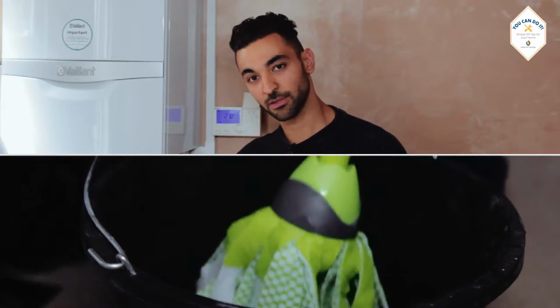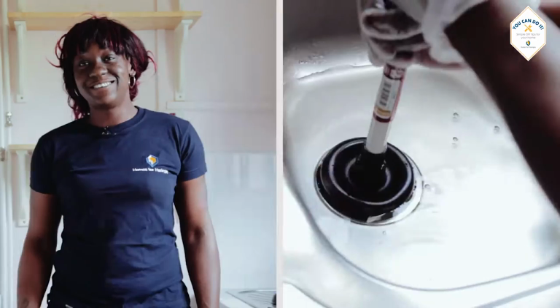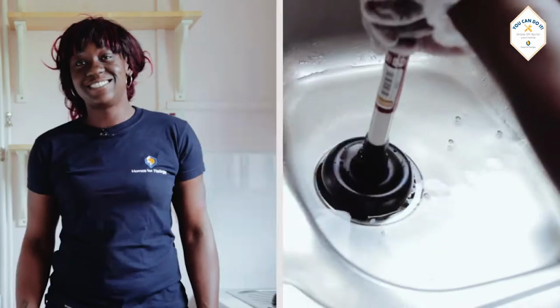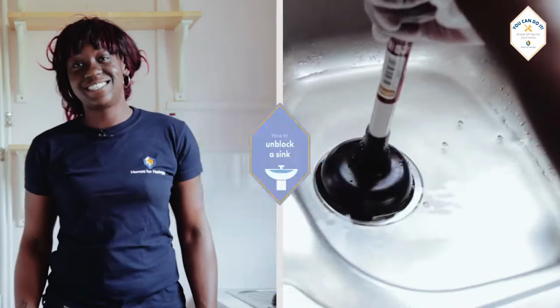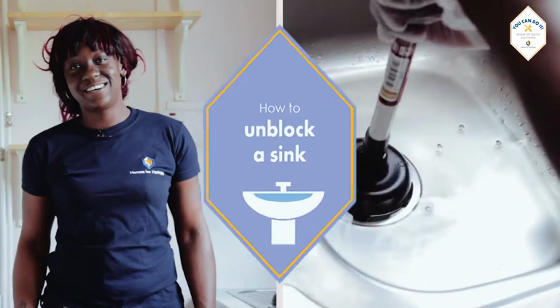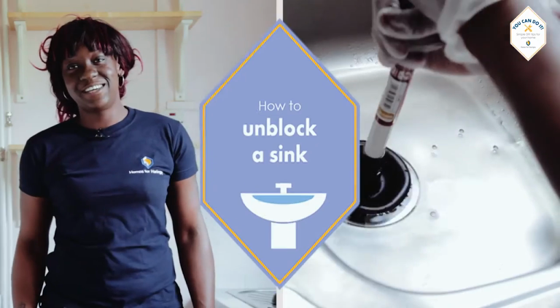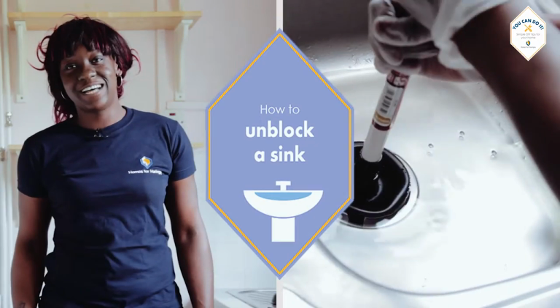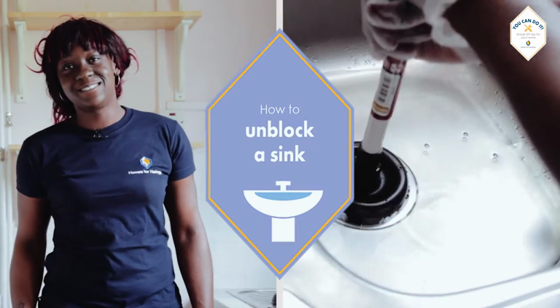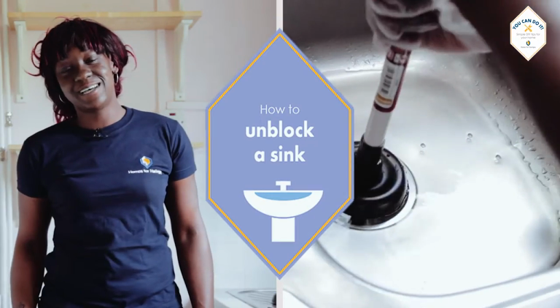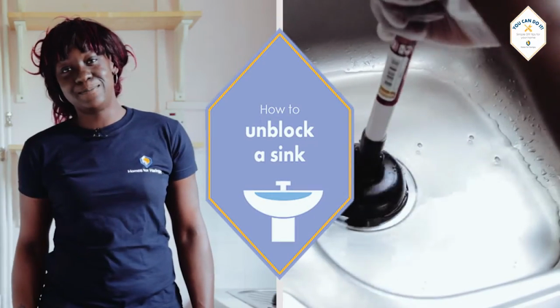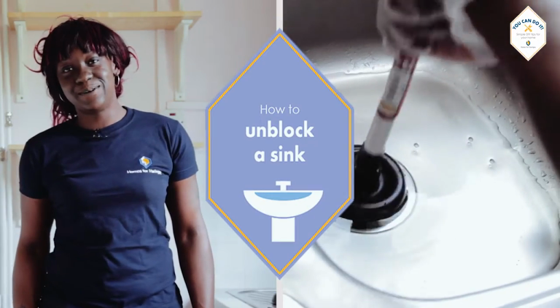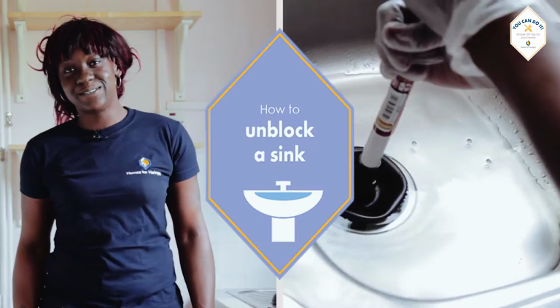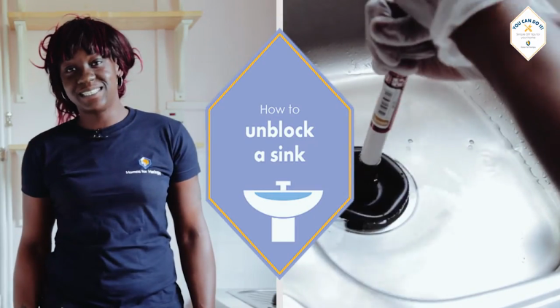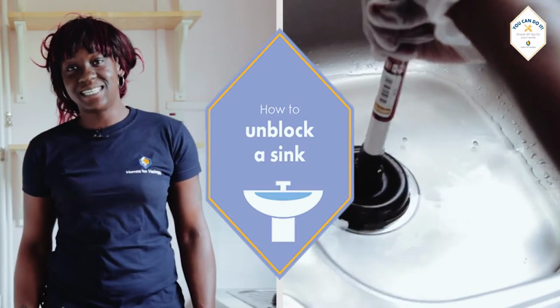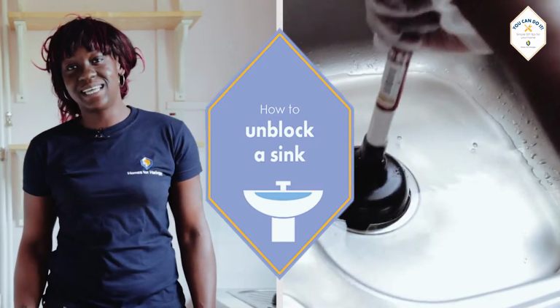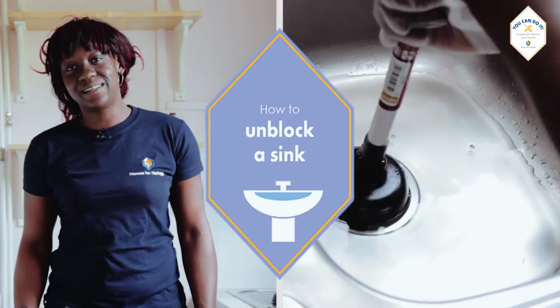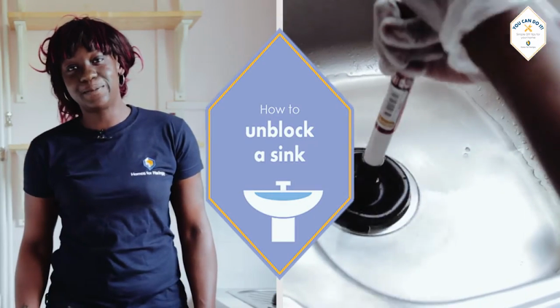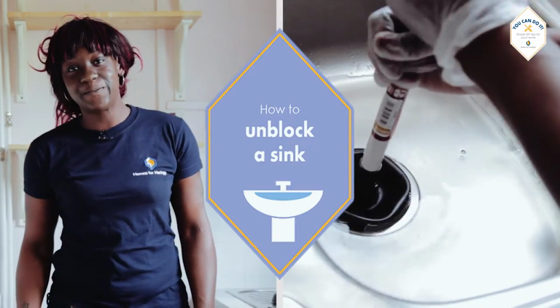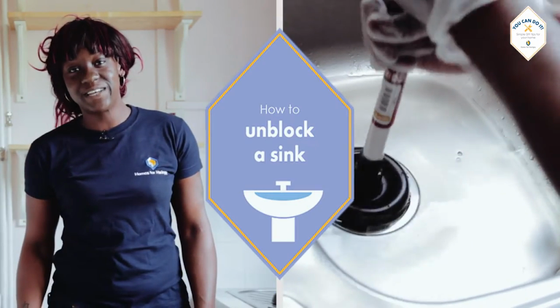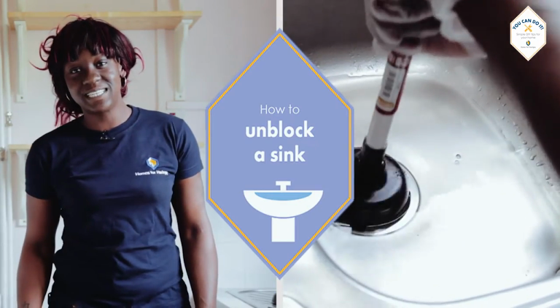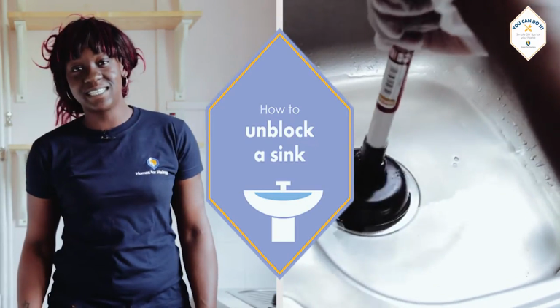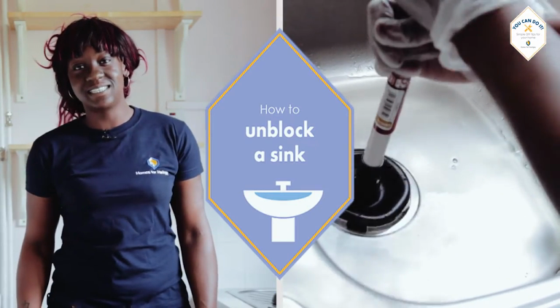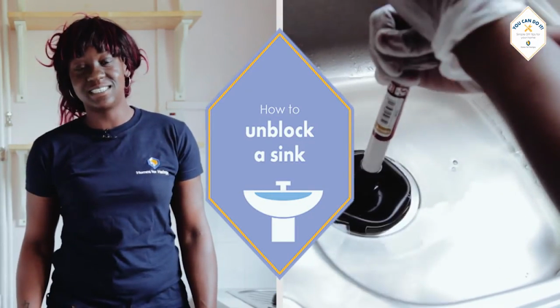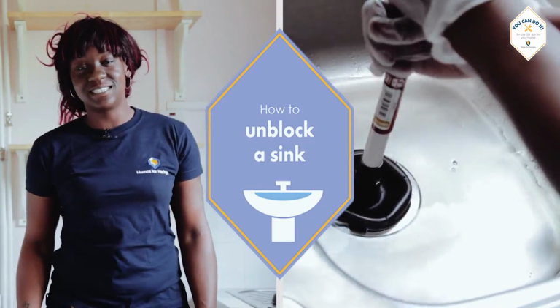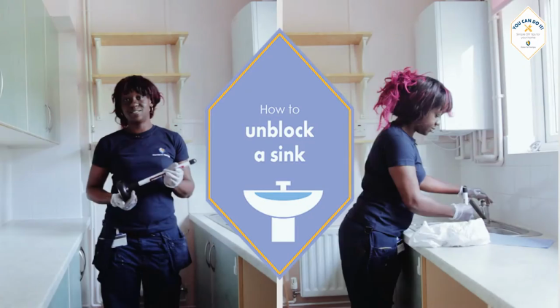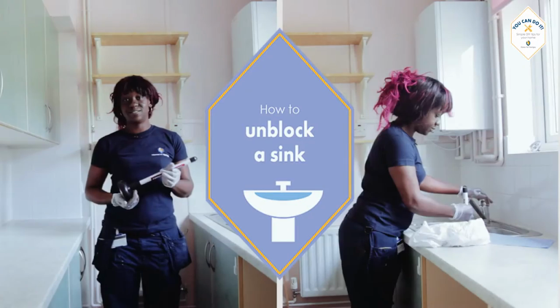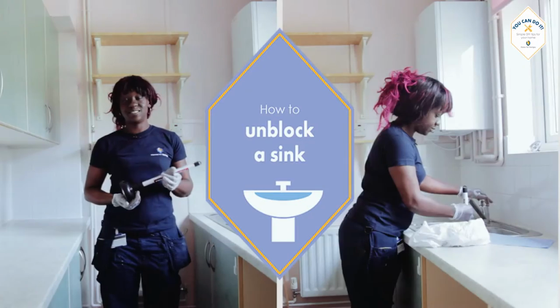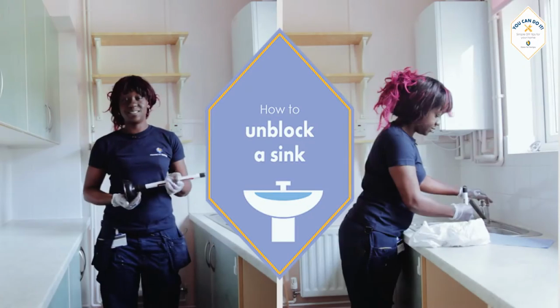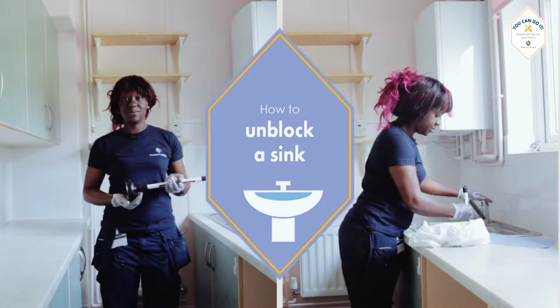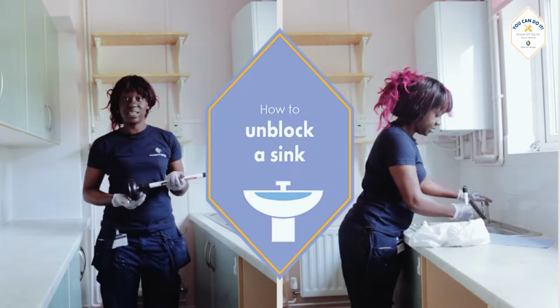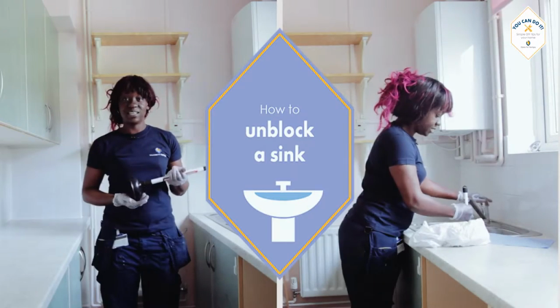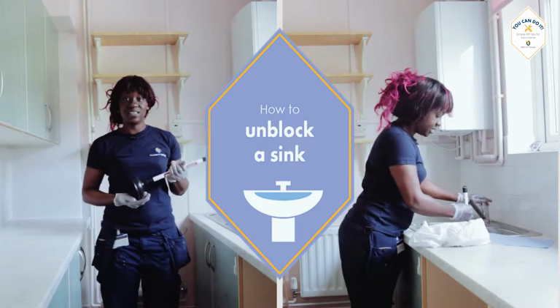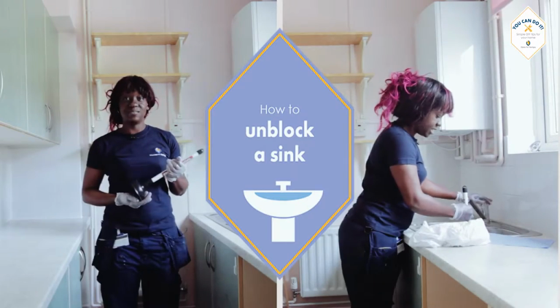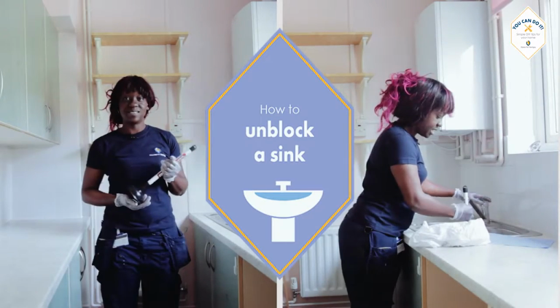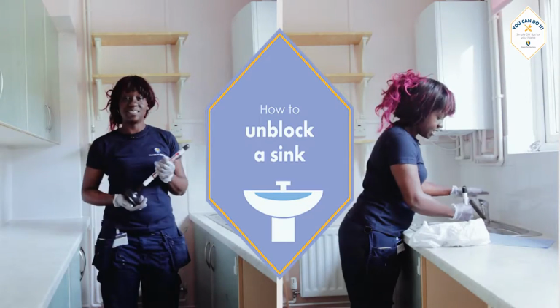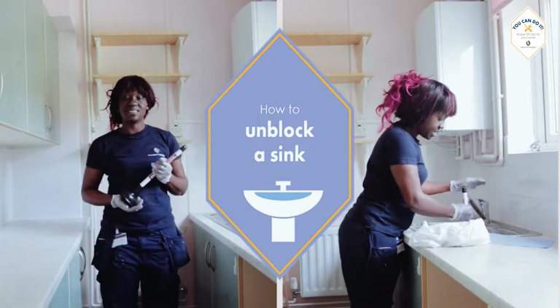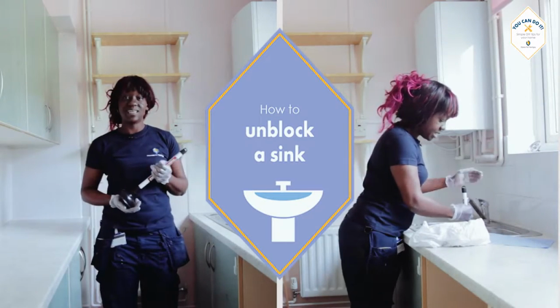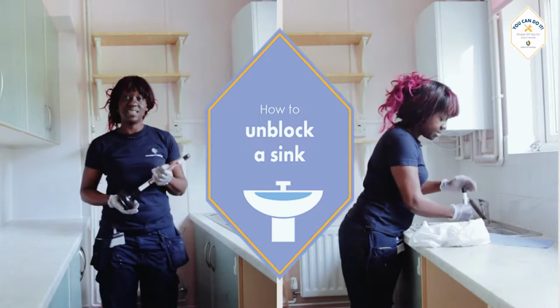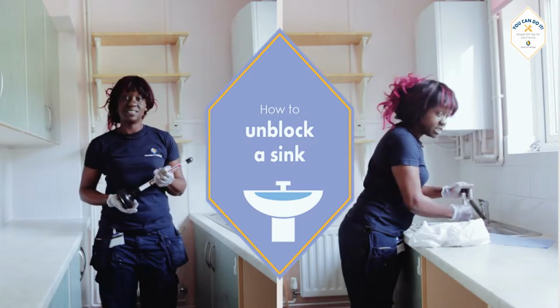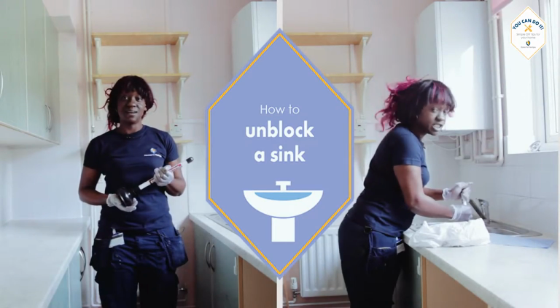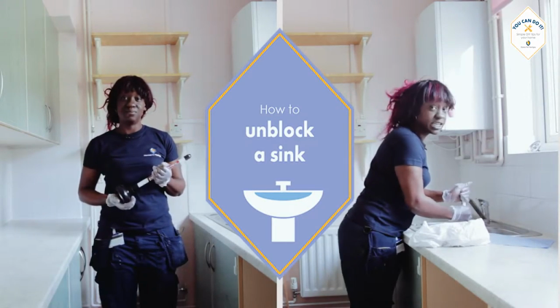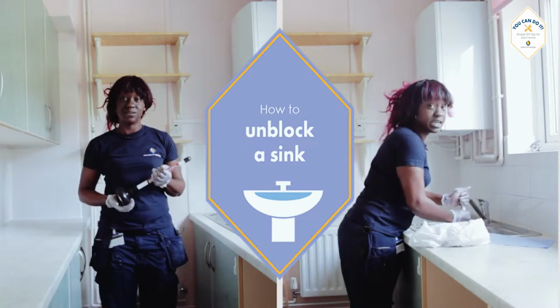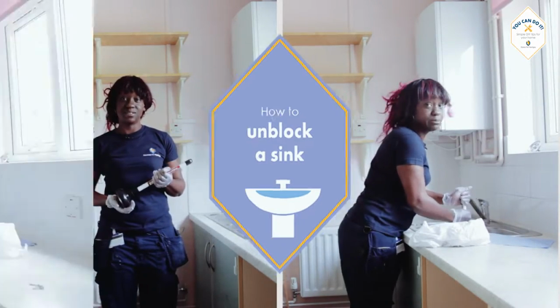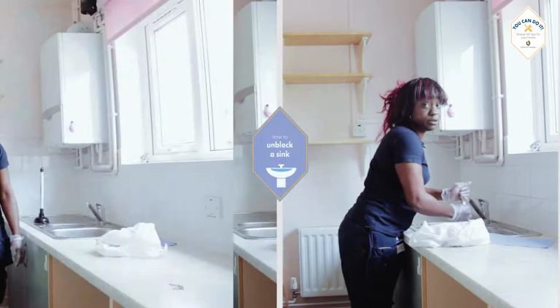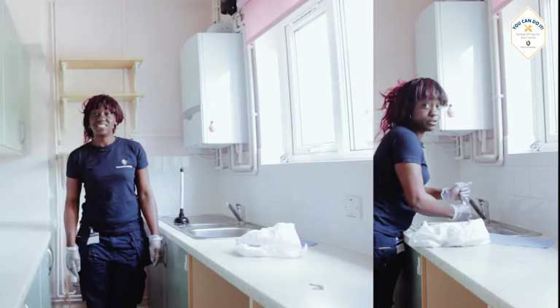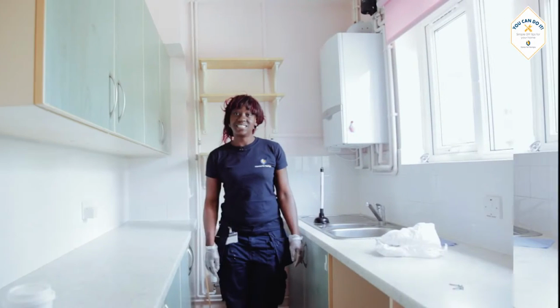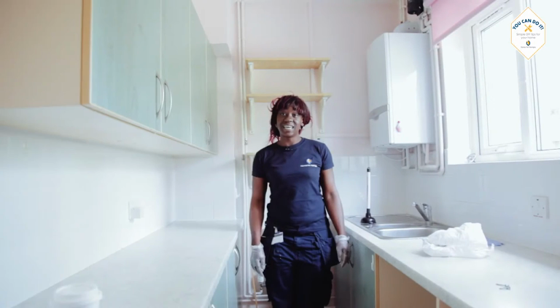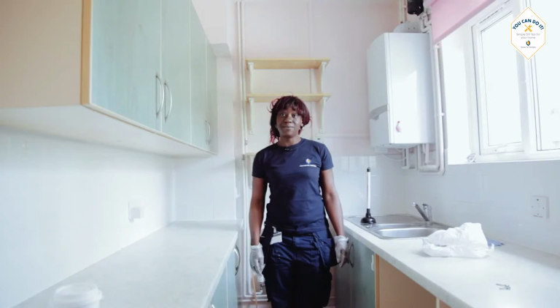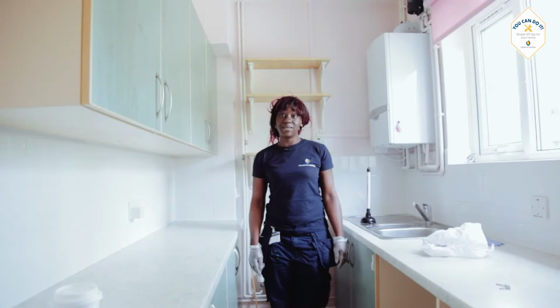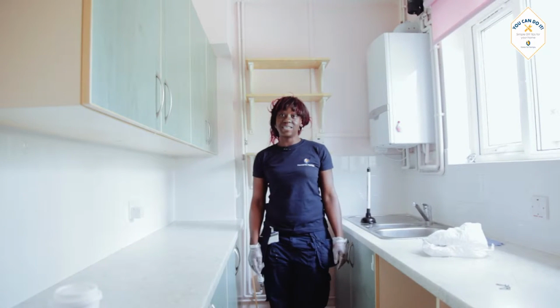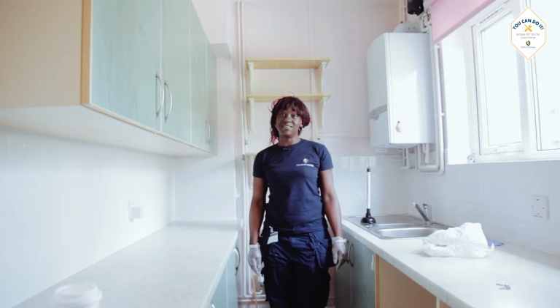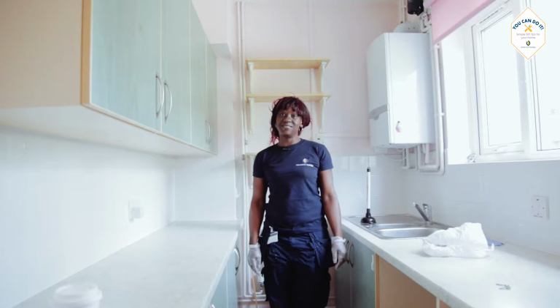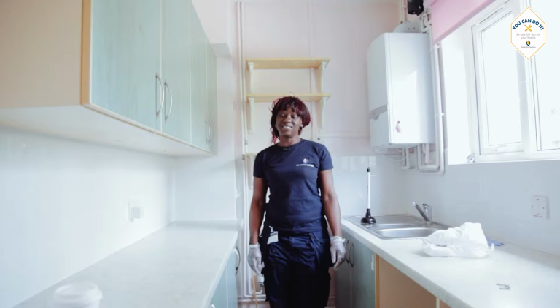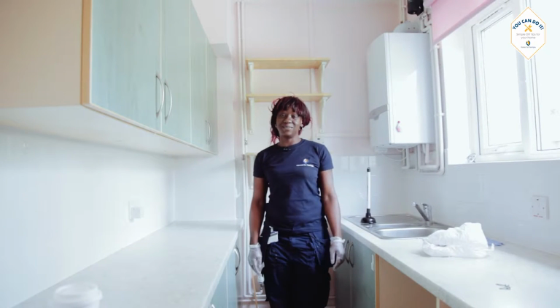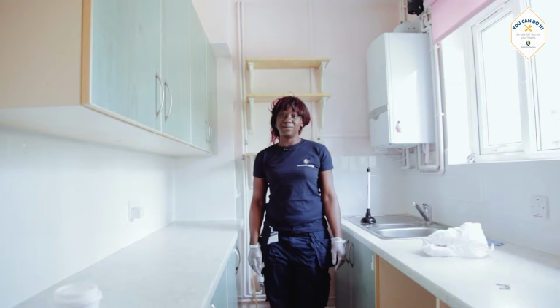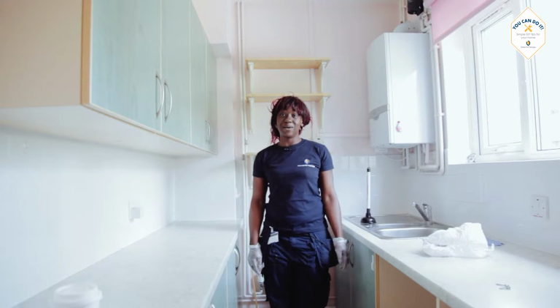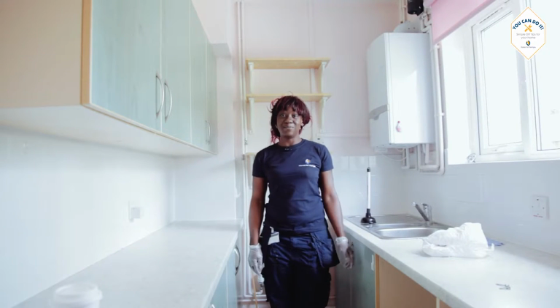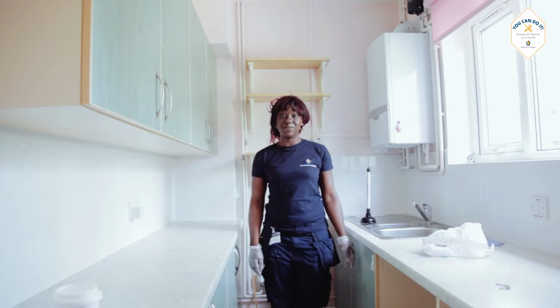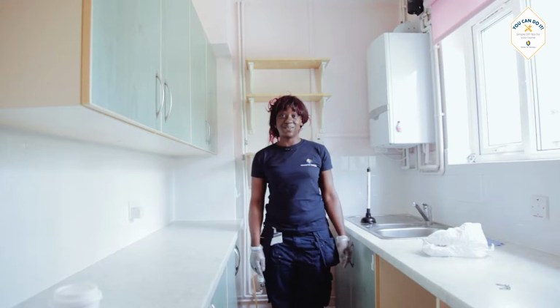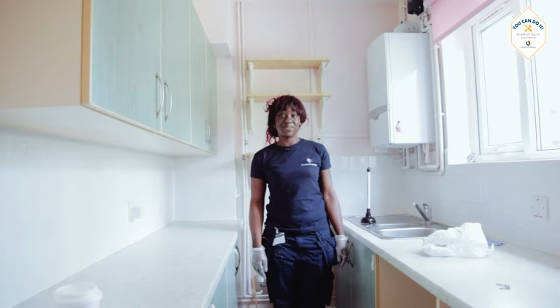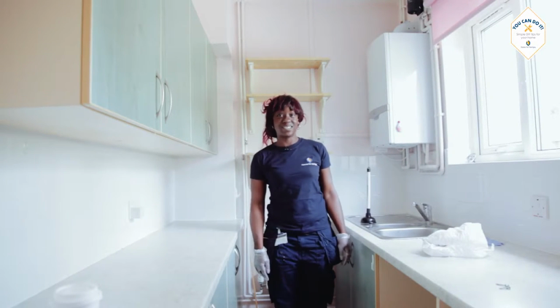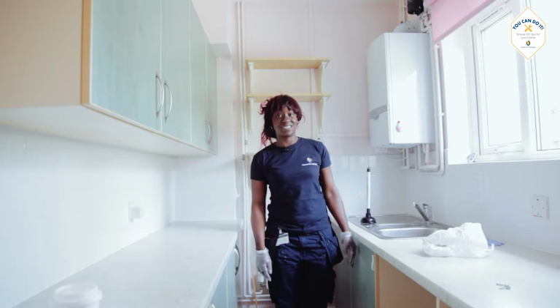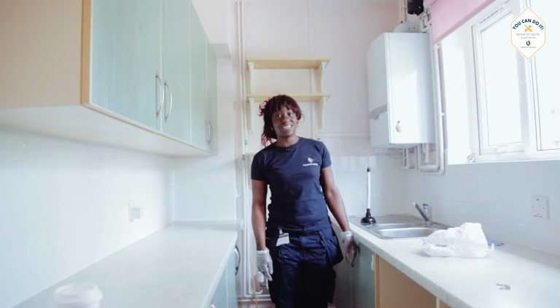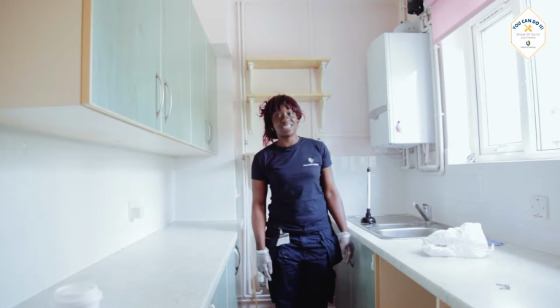How to unblock a sink. In this video, Yasmin will show you how to unblock a sink. Today we are going to unblock a sink.